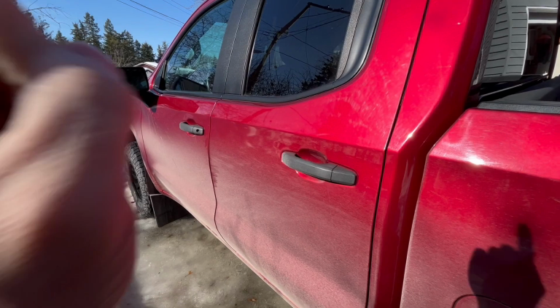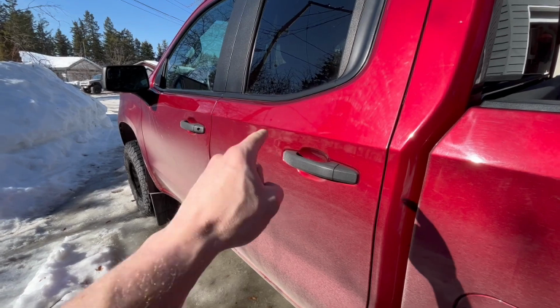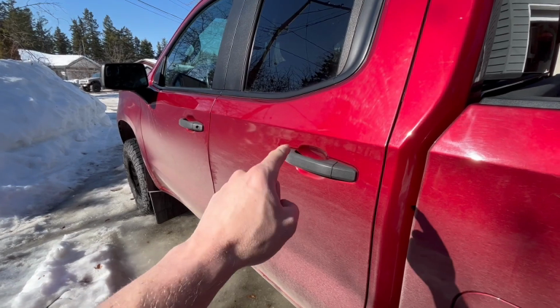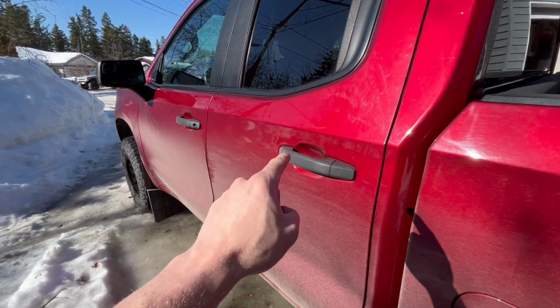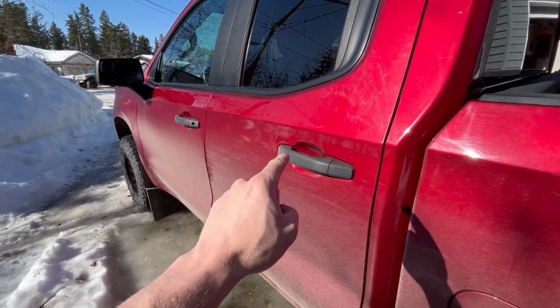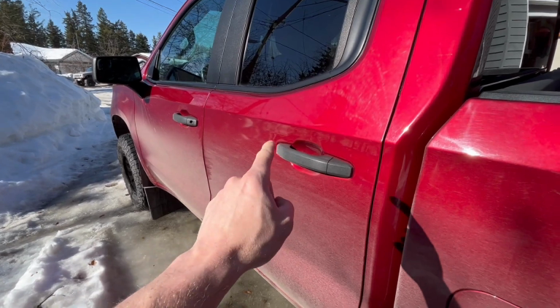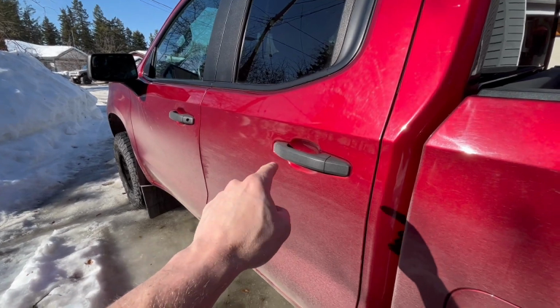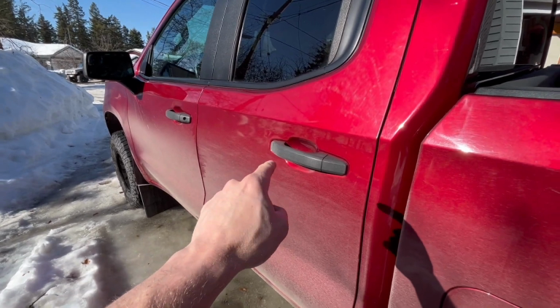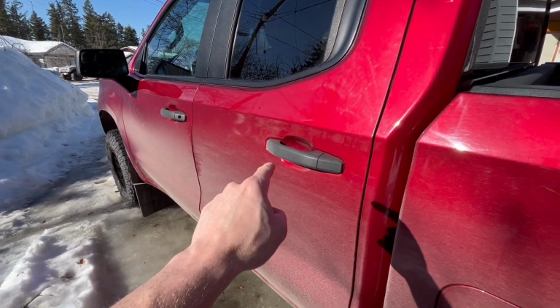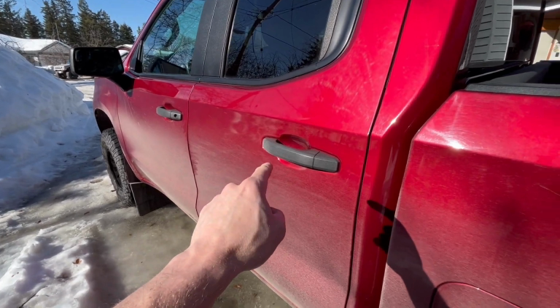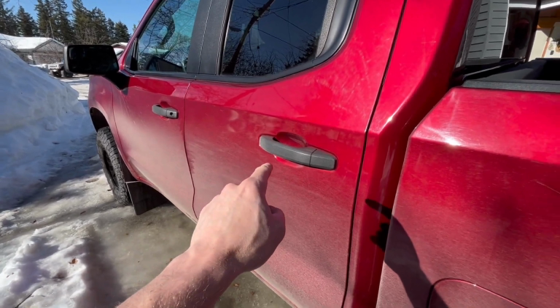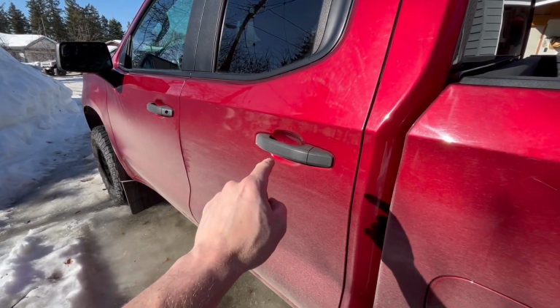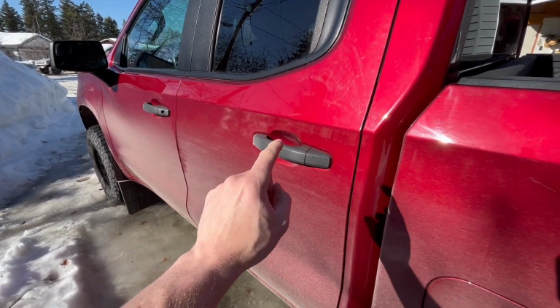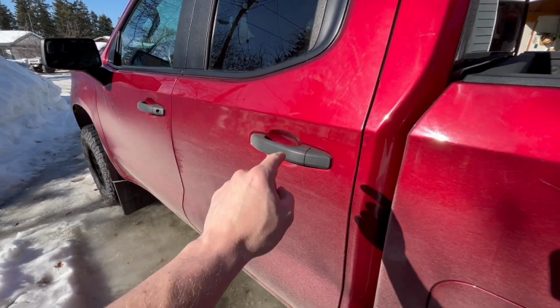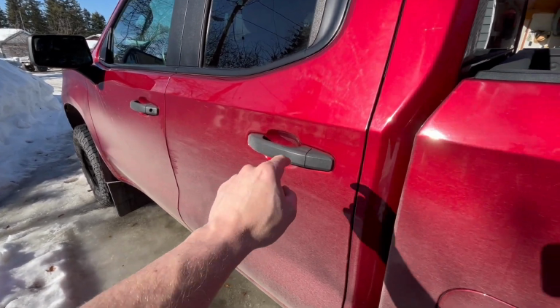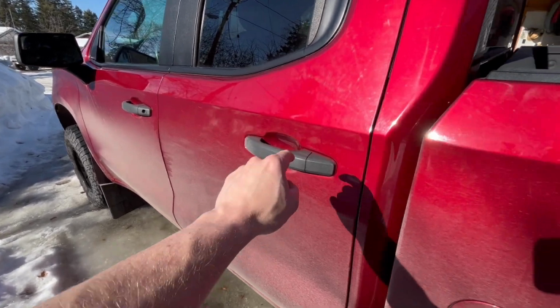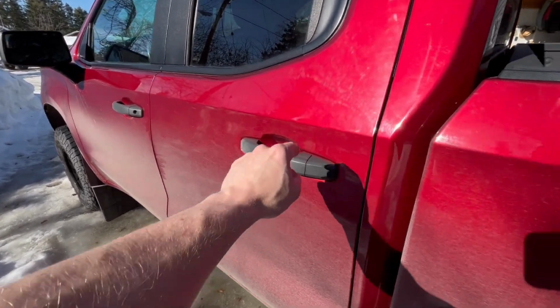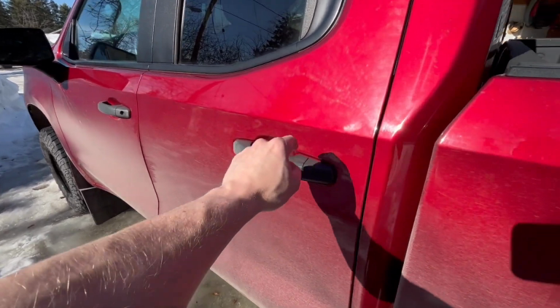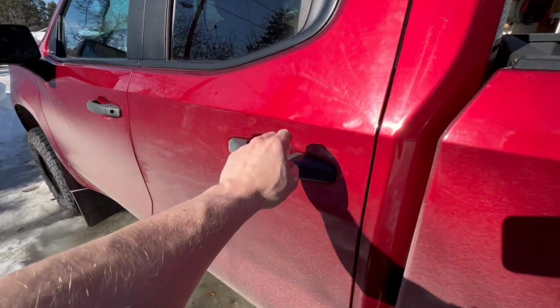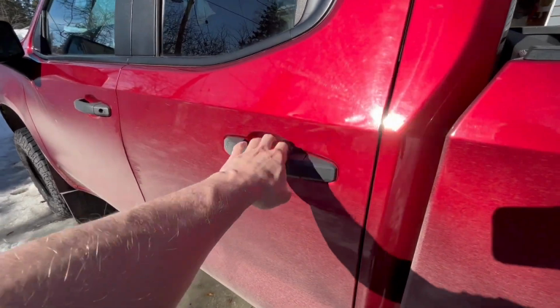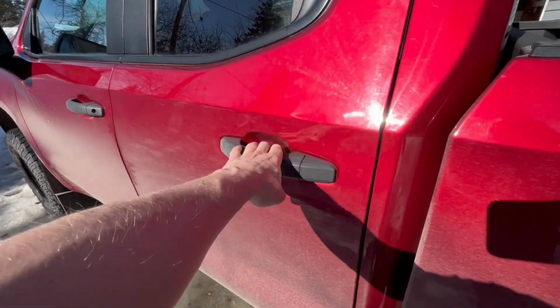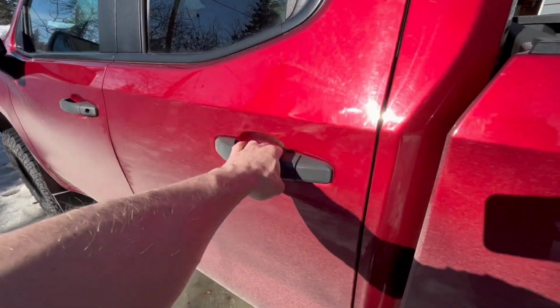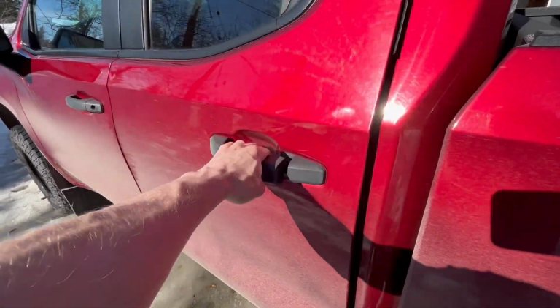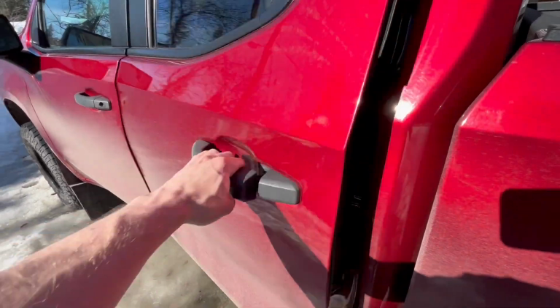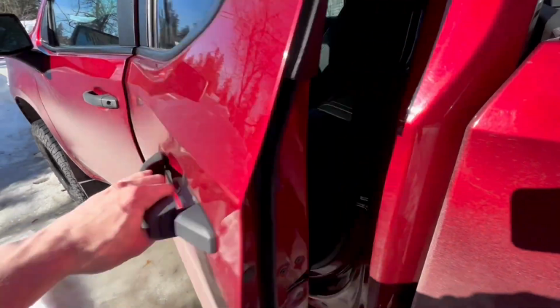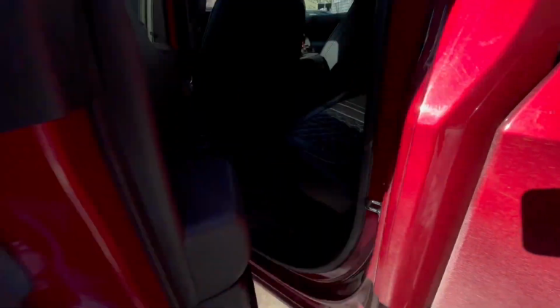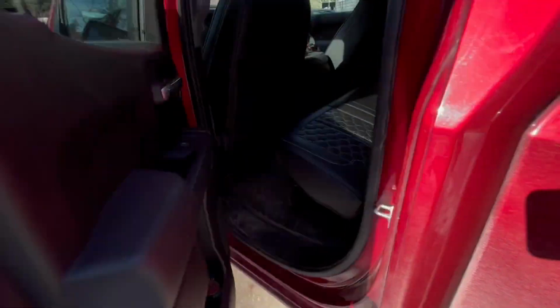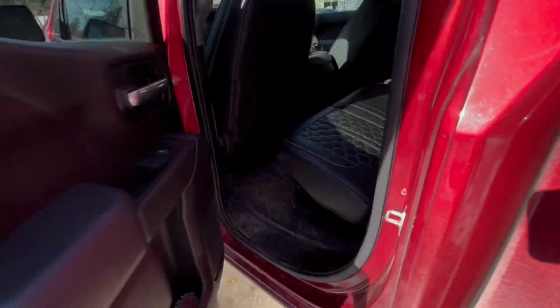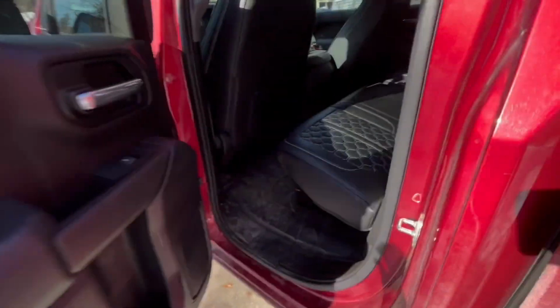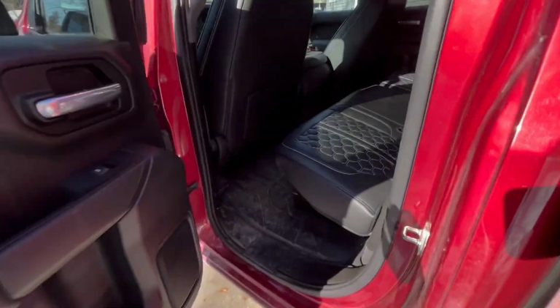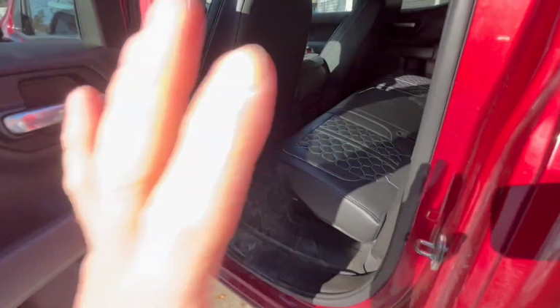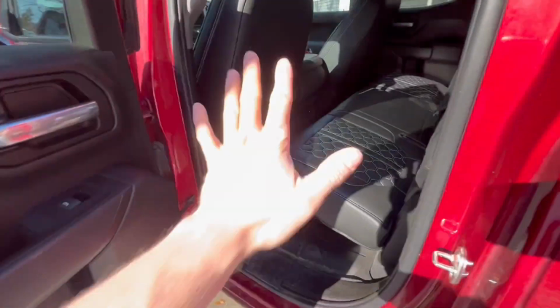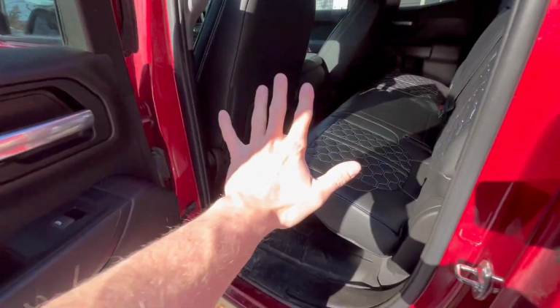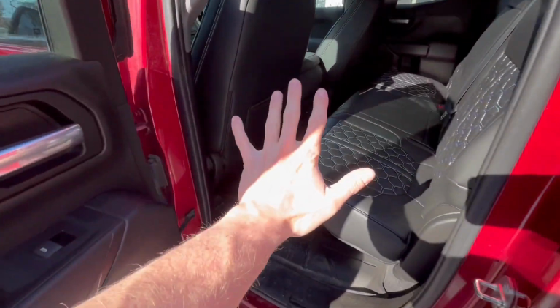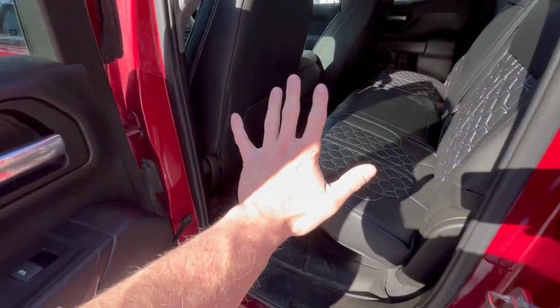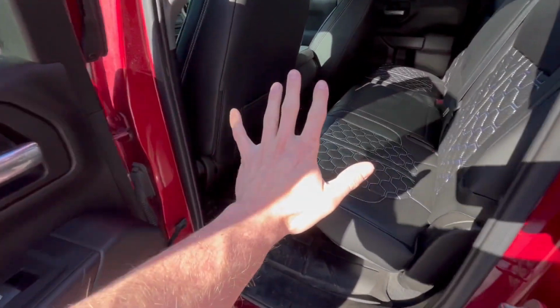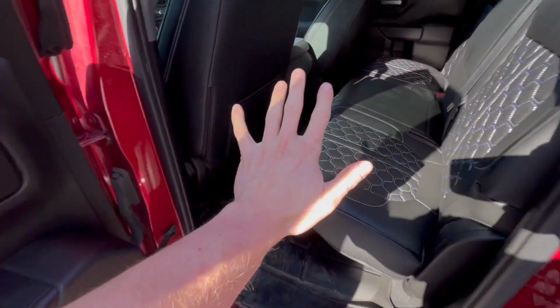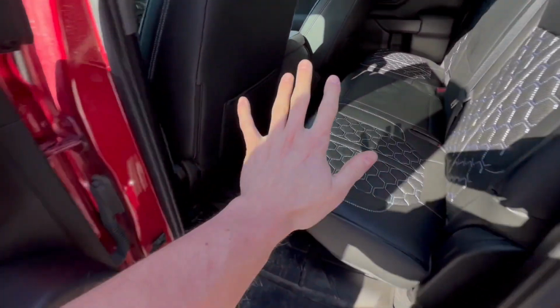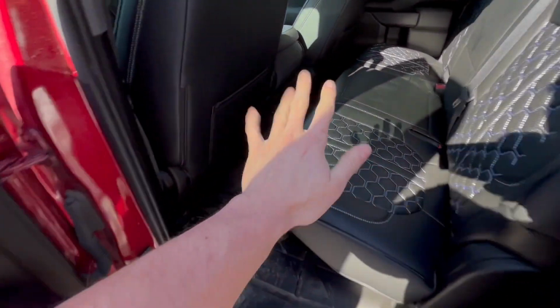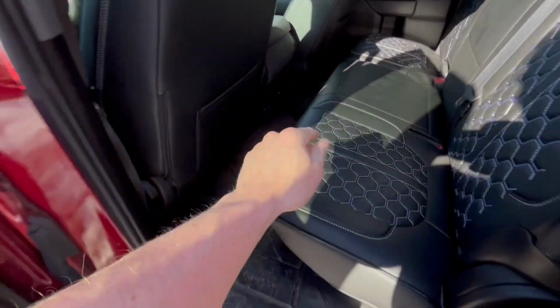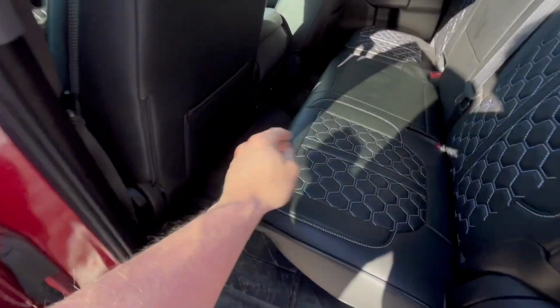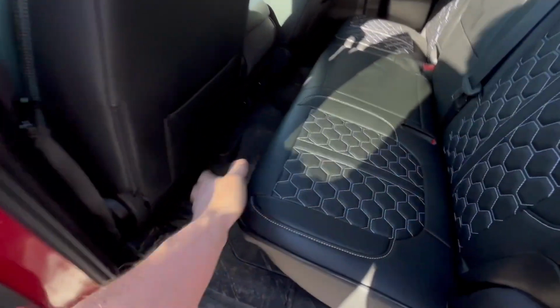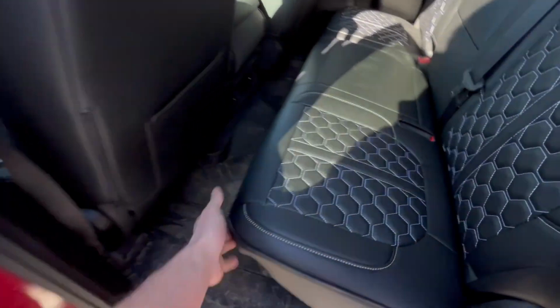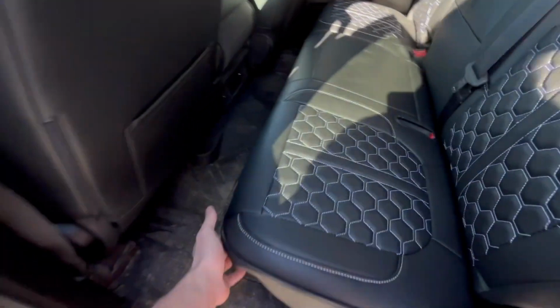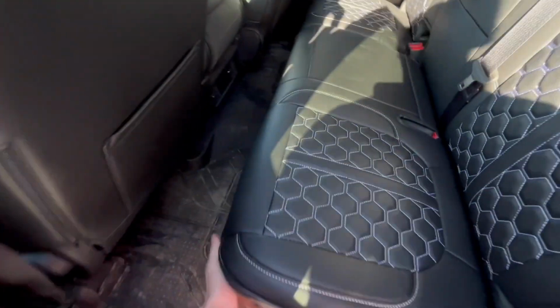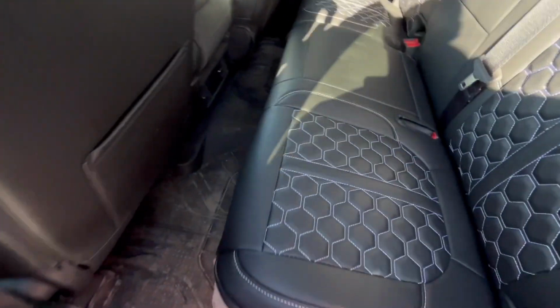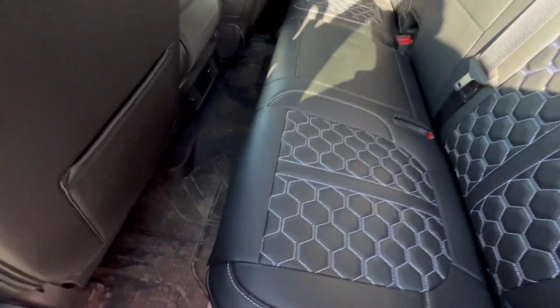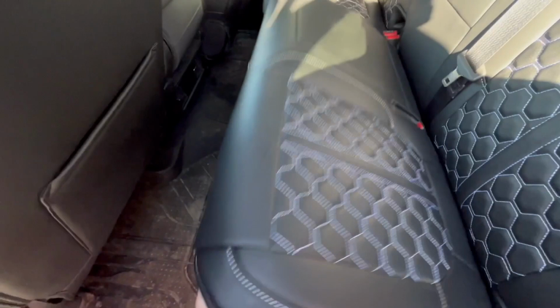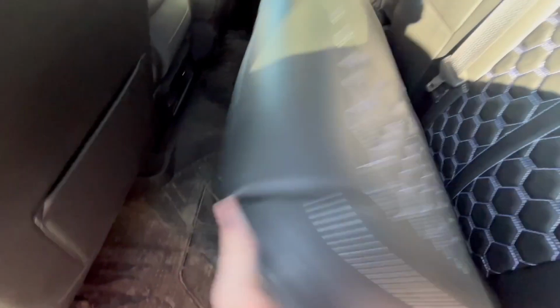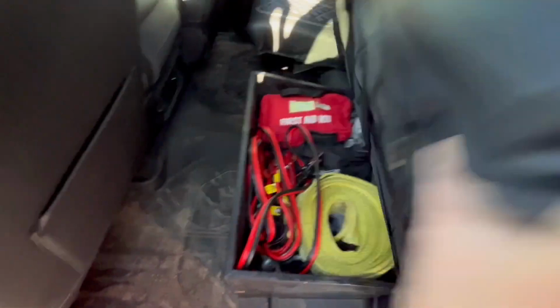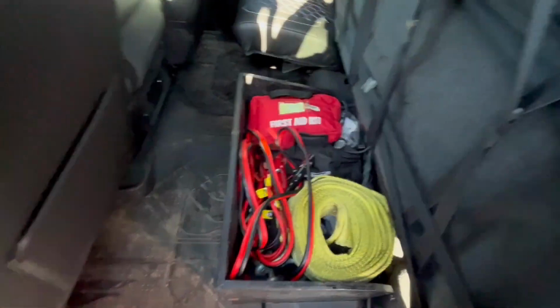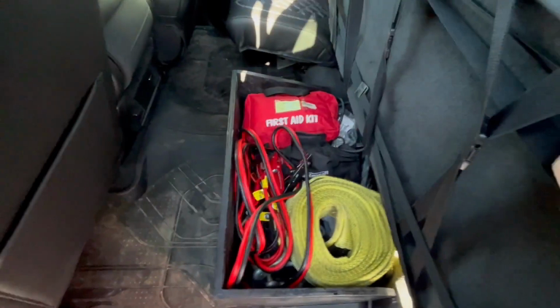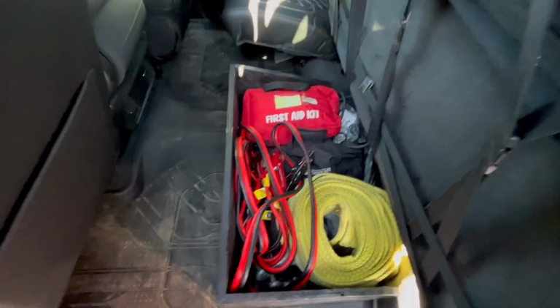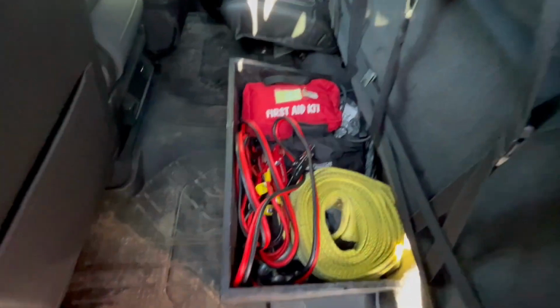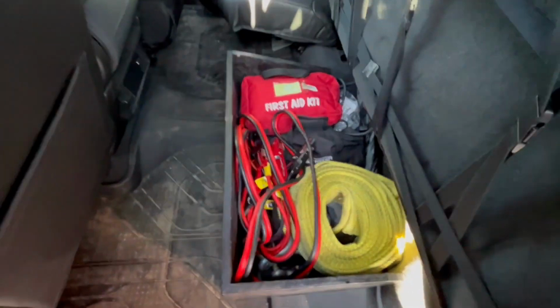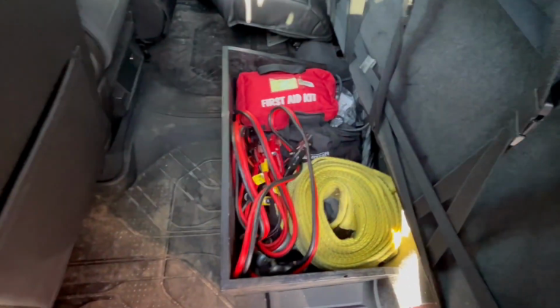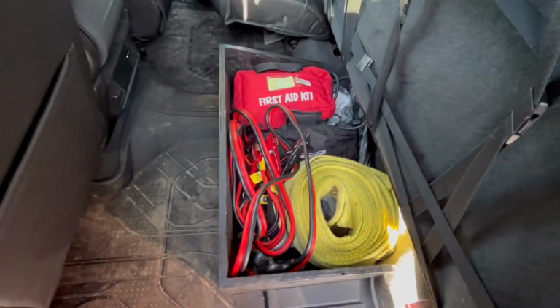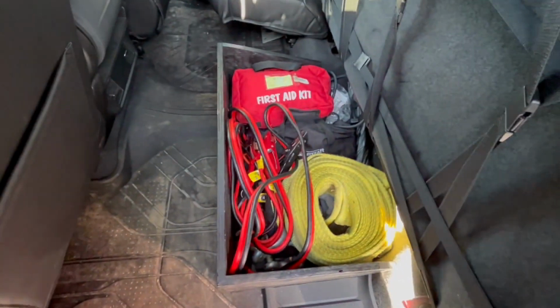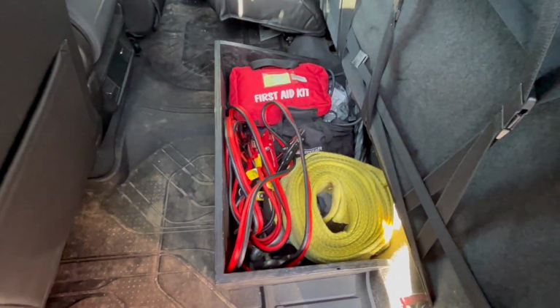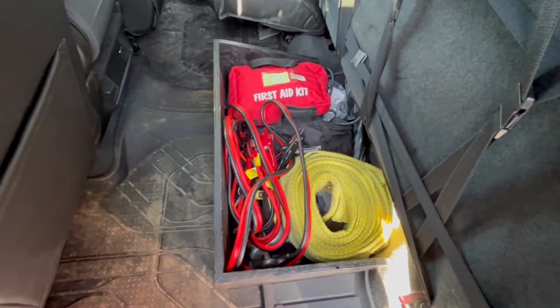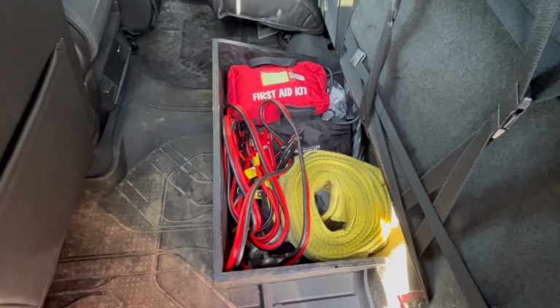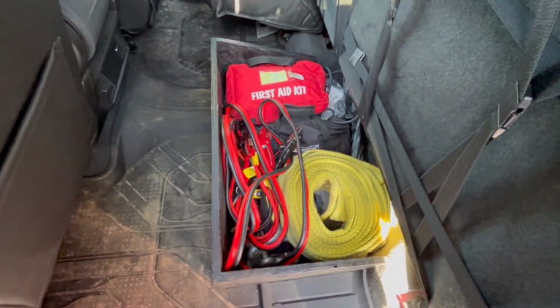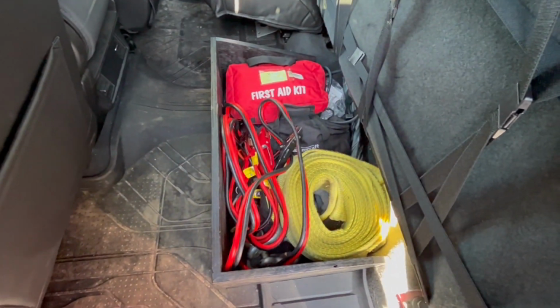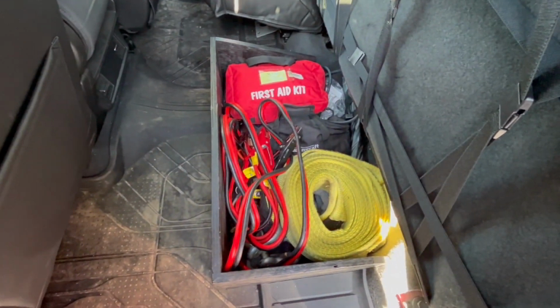What's going on guys? Do-it-yourself, Andrew Flockhart, and today I'm going to be showing you guys five different pieces of equipment that you should be carrying on you at all times. Let's get into it.